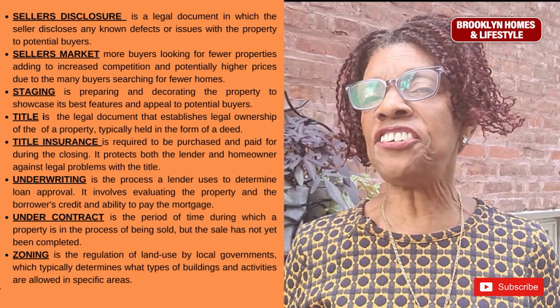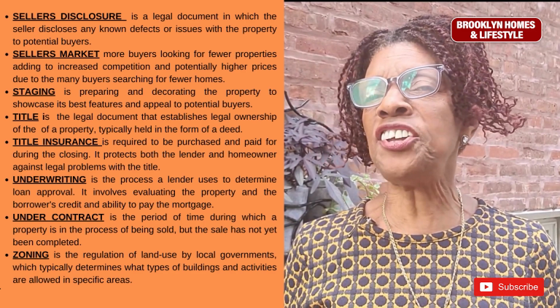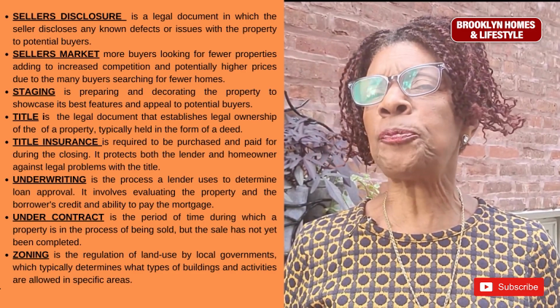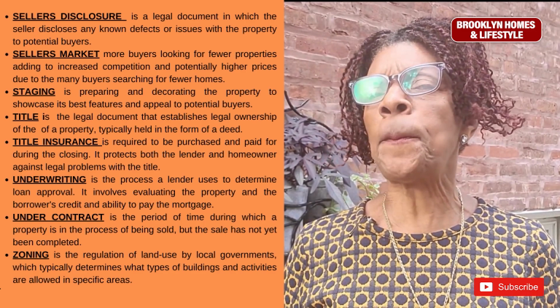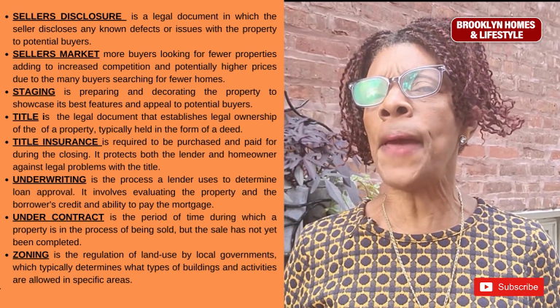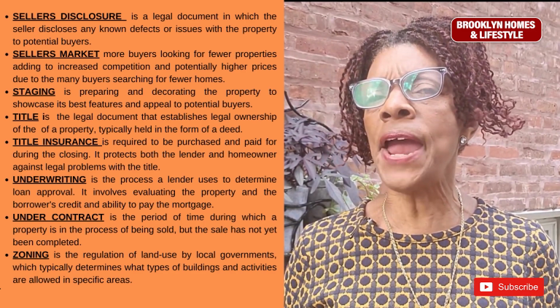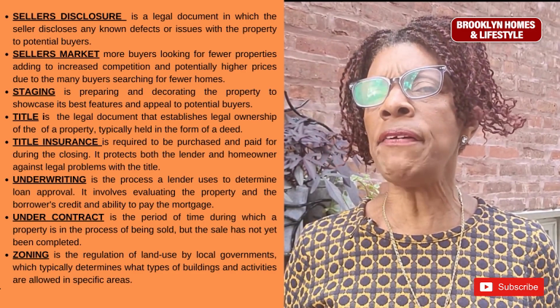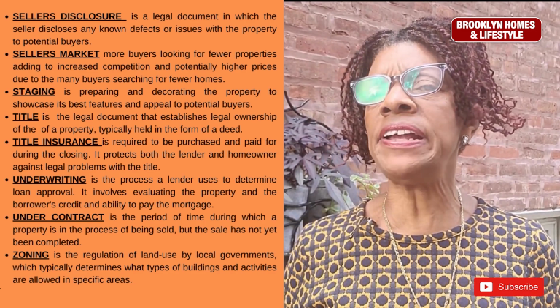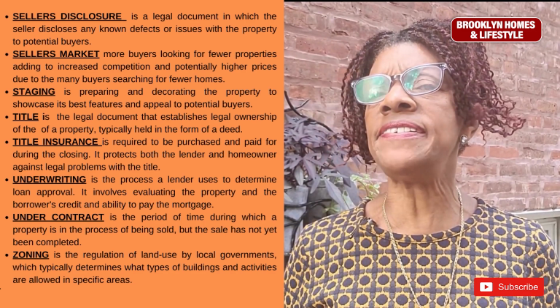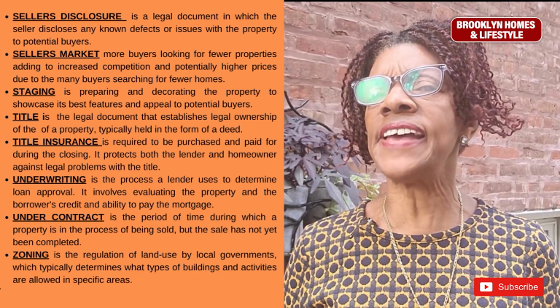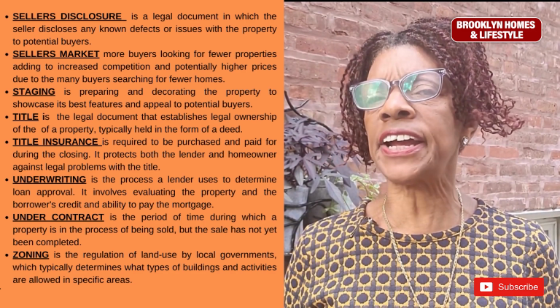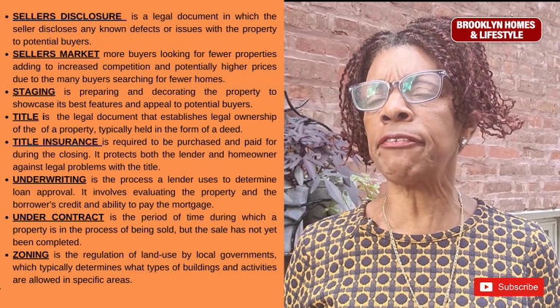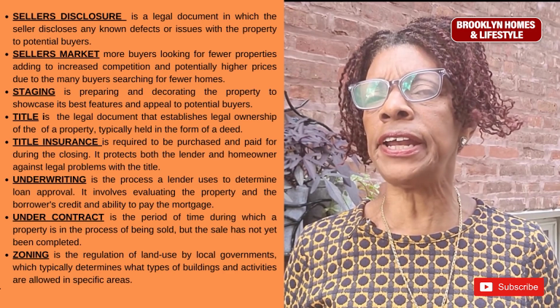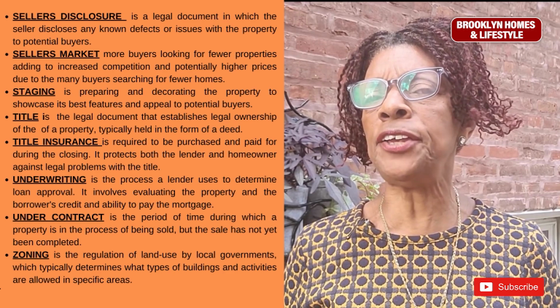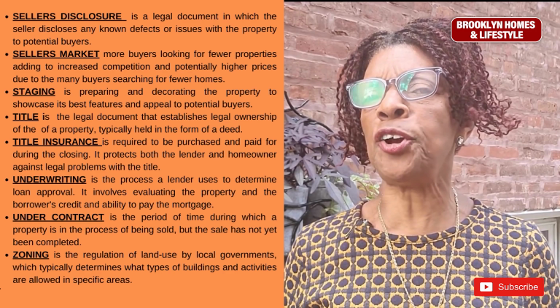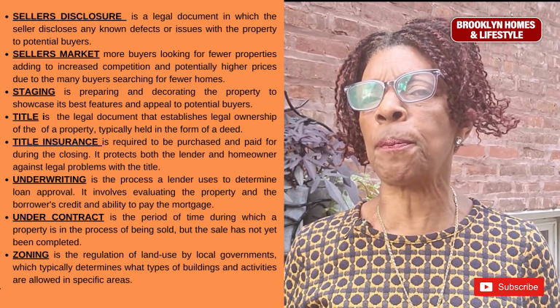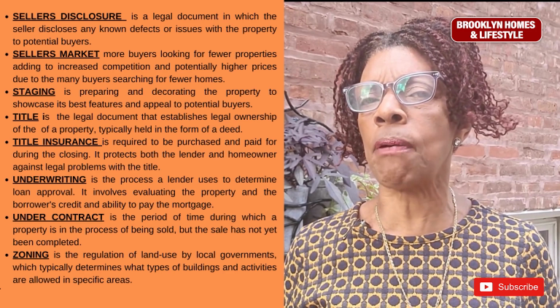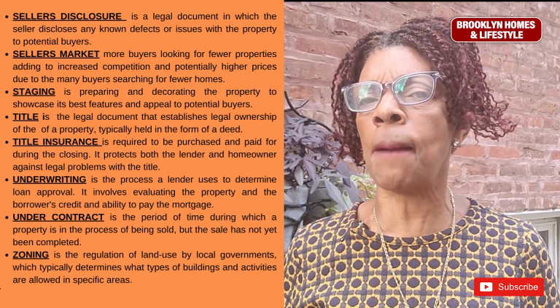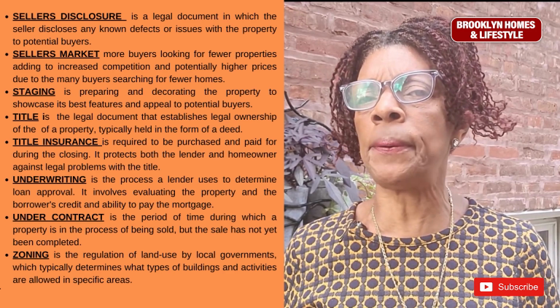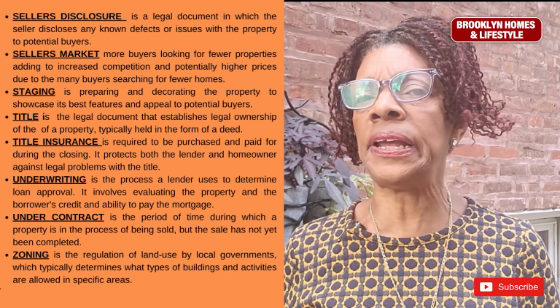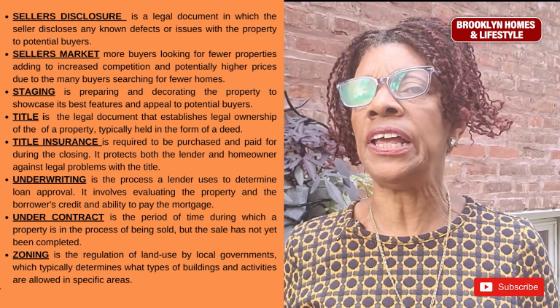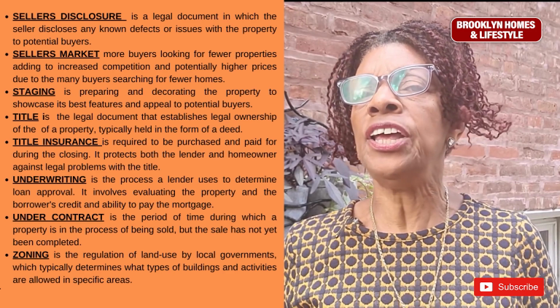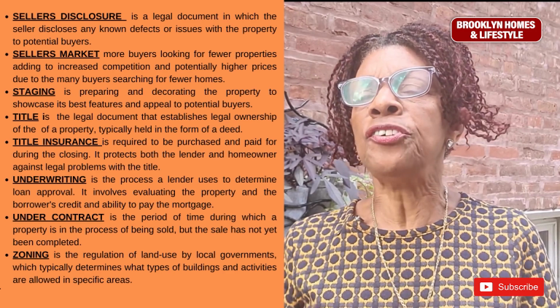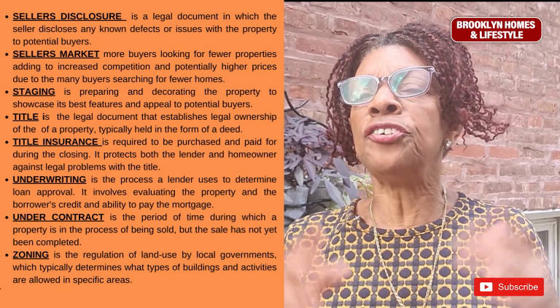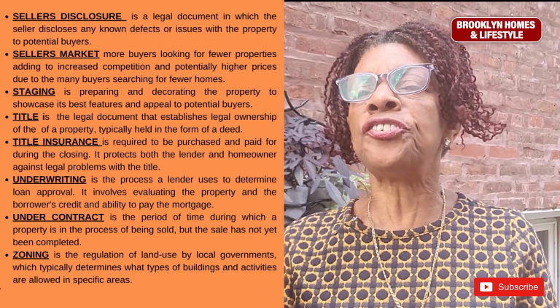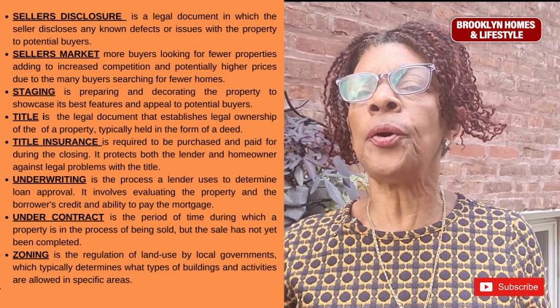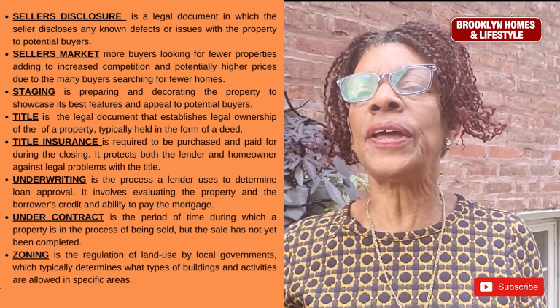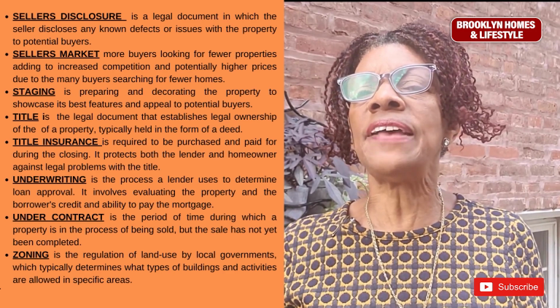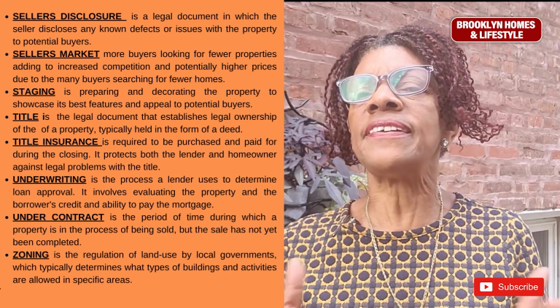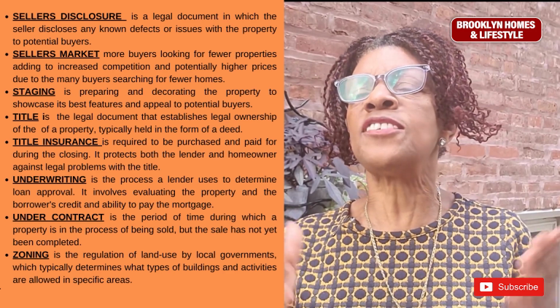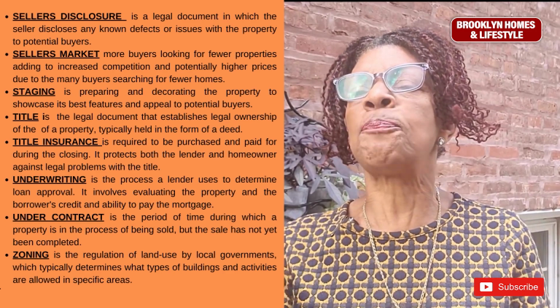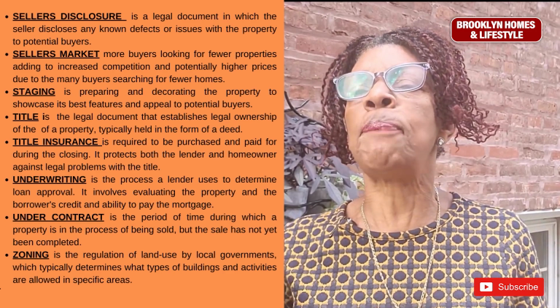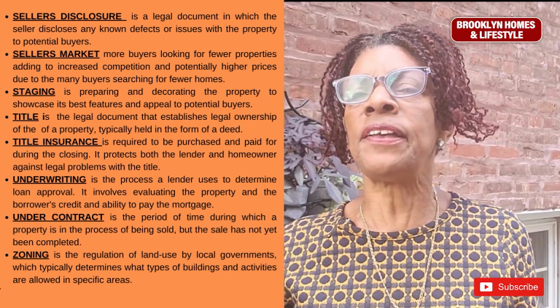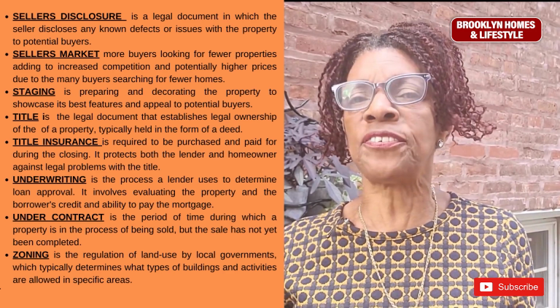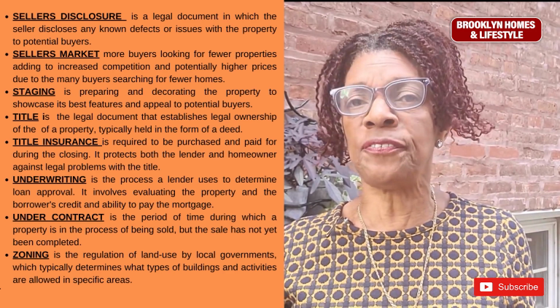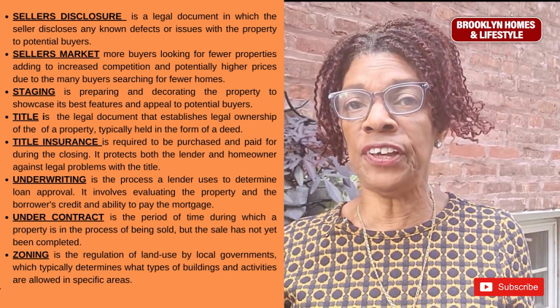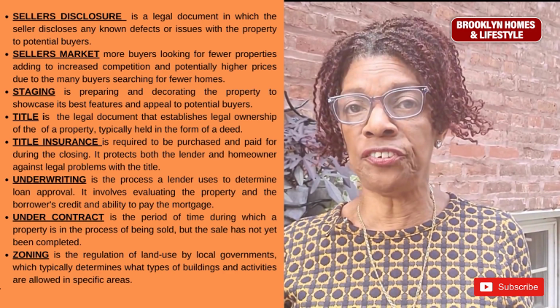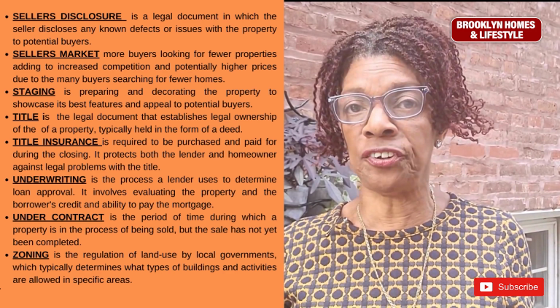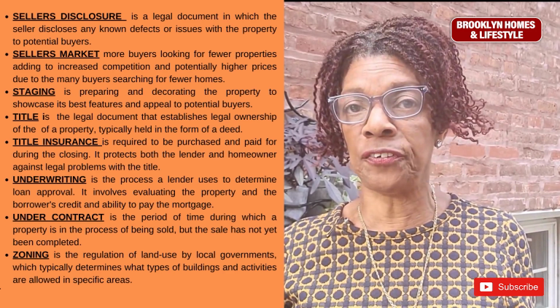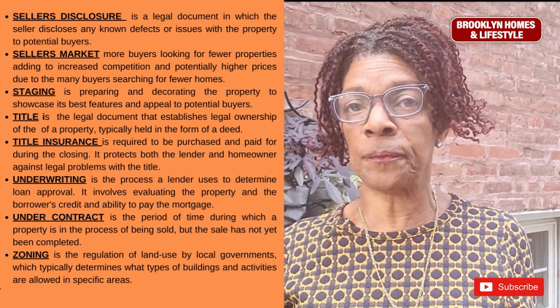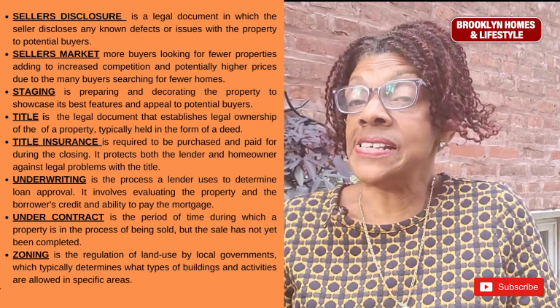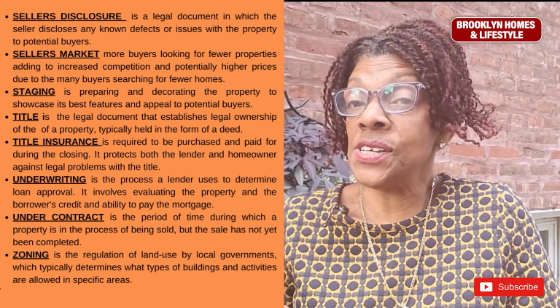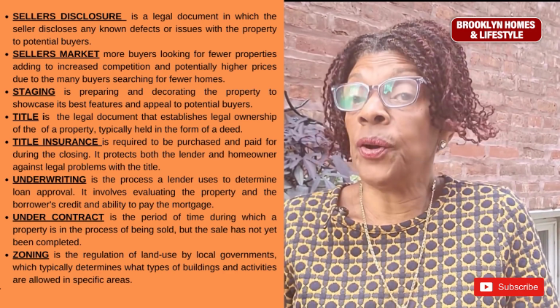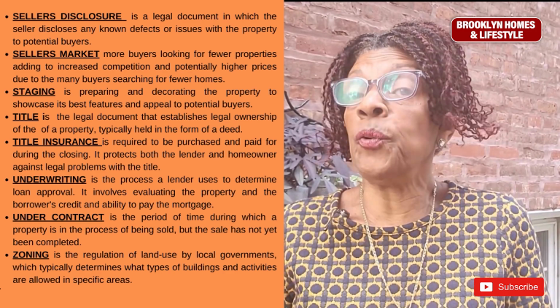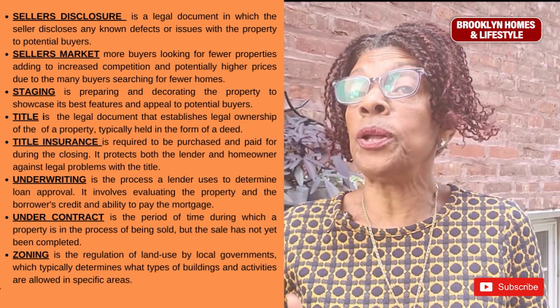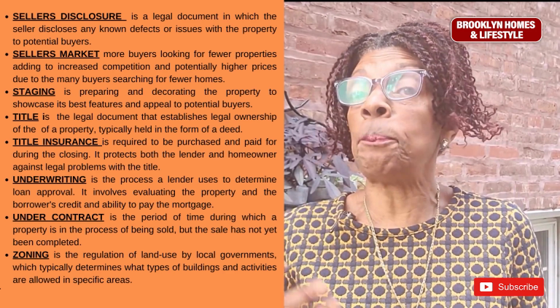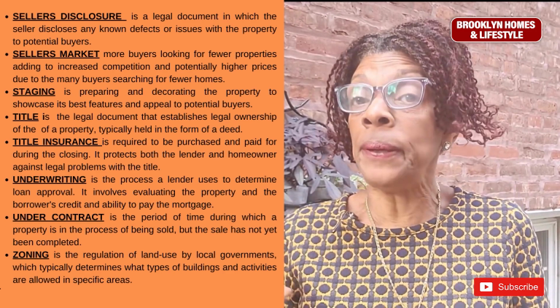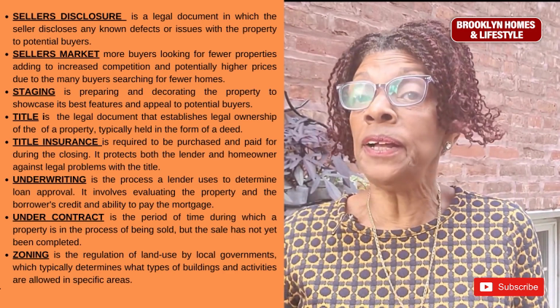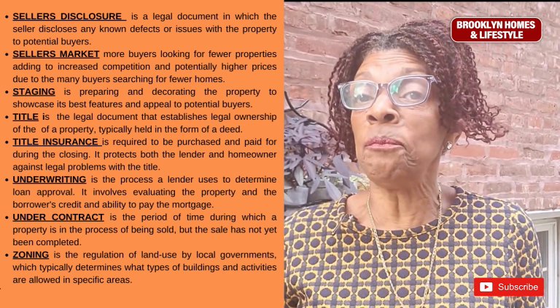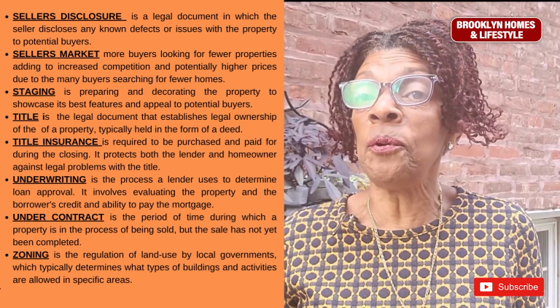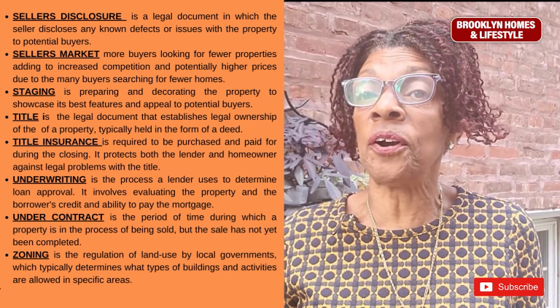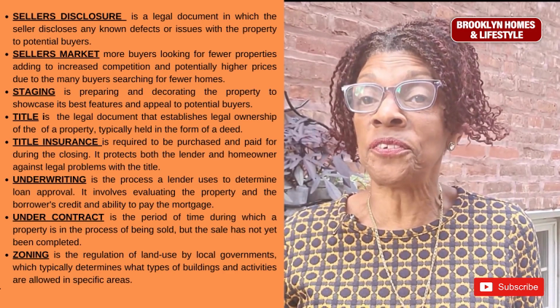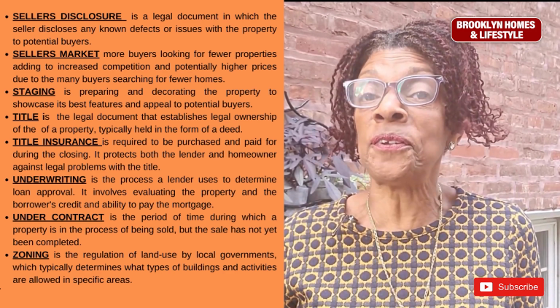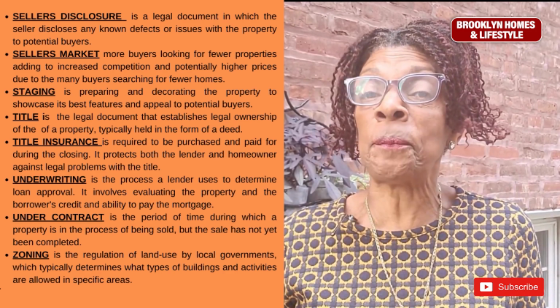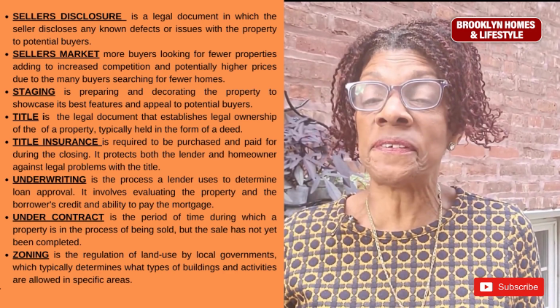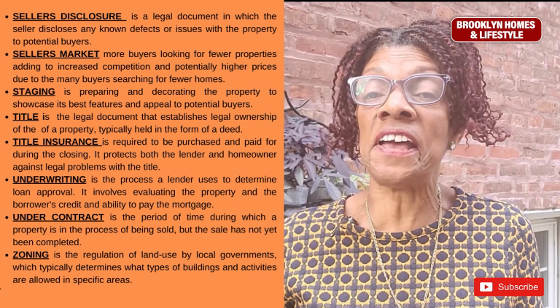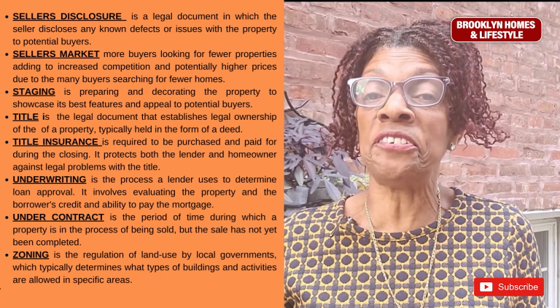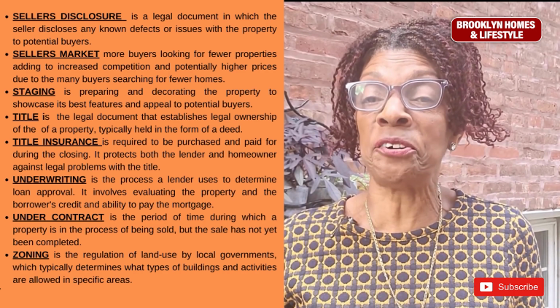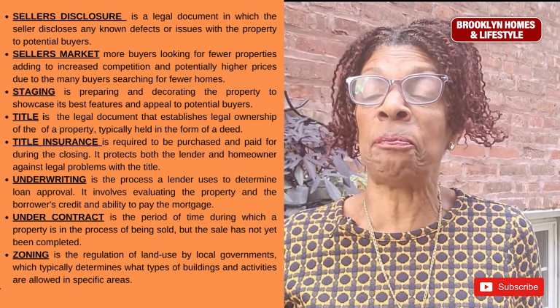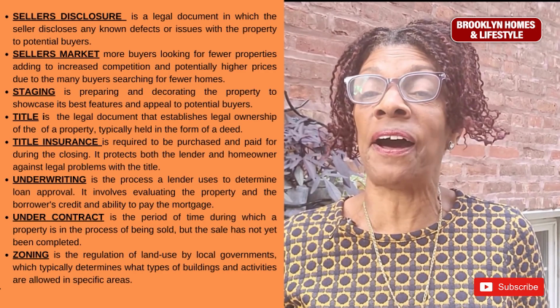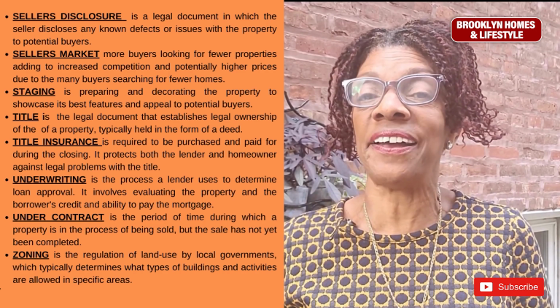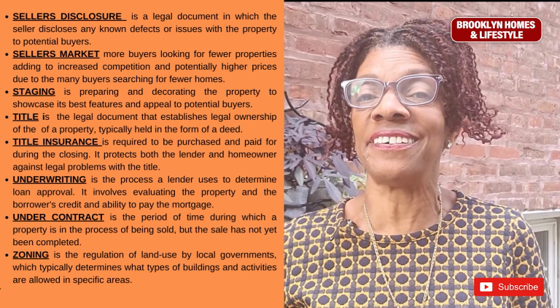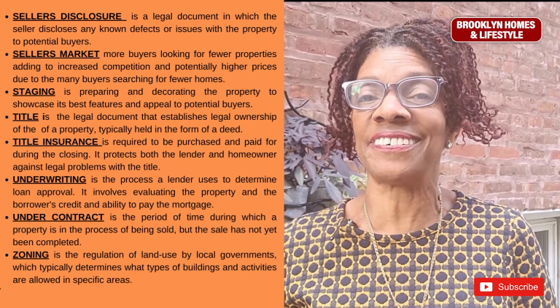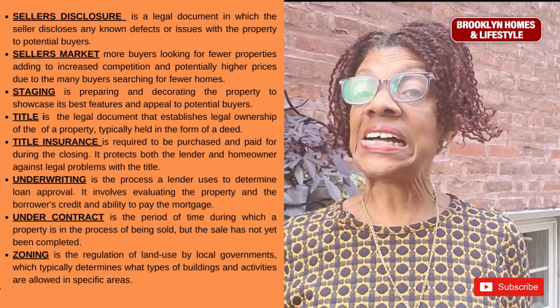Staging is preparing and decorating your property to showcase its best features so it will appeal more to potential buyers.